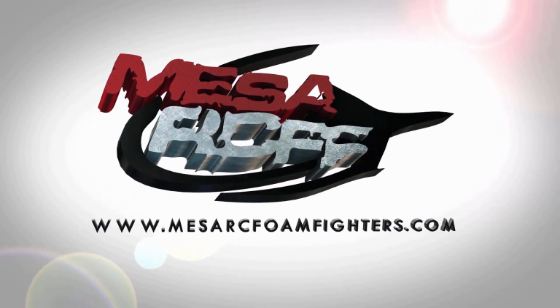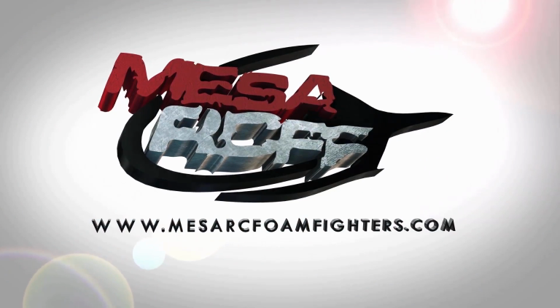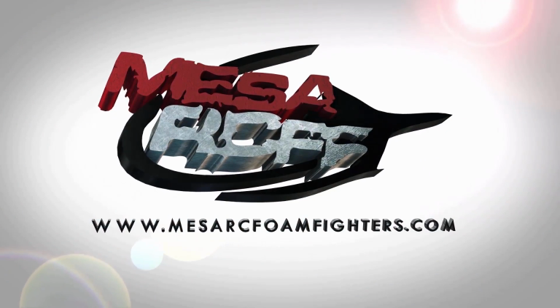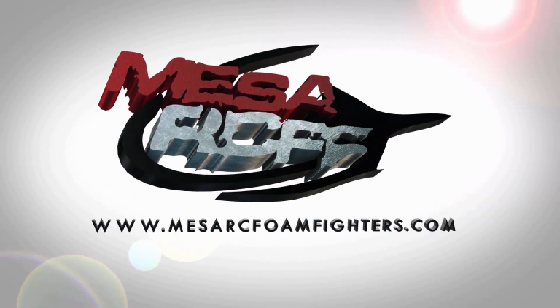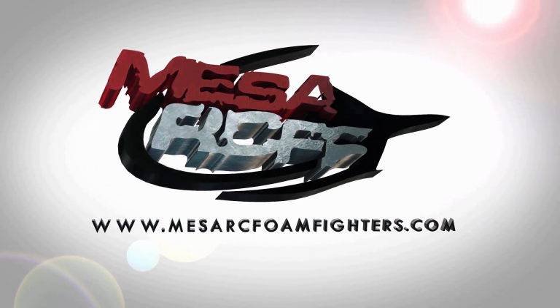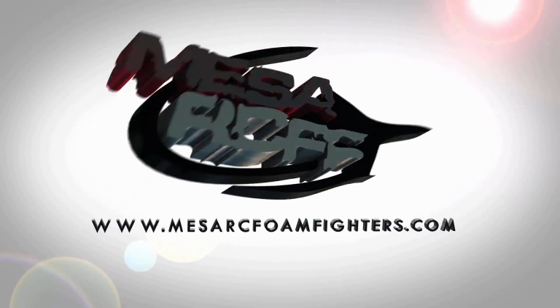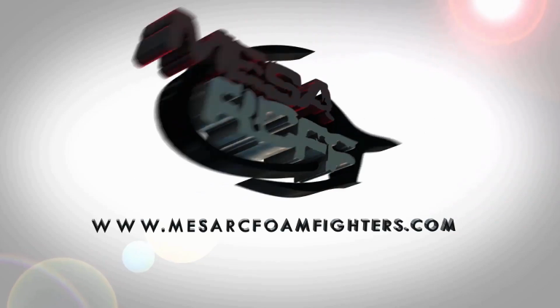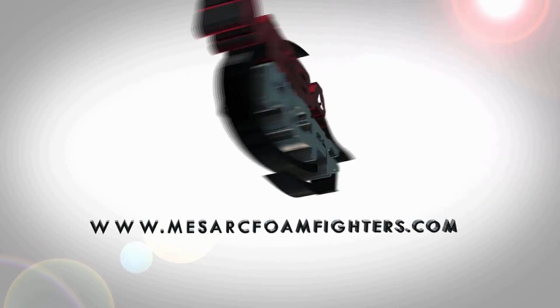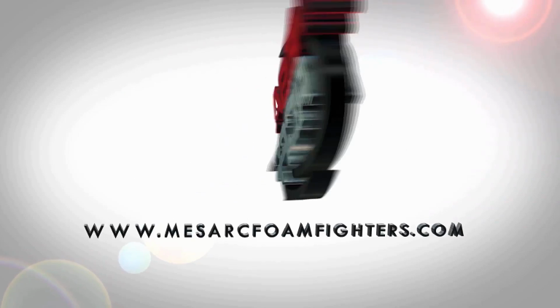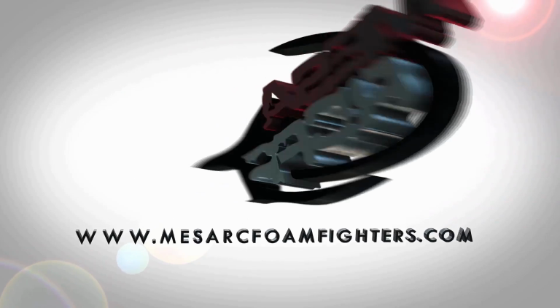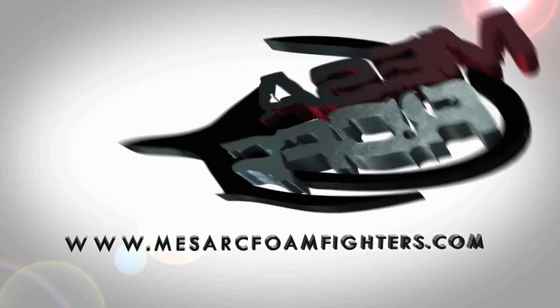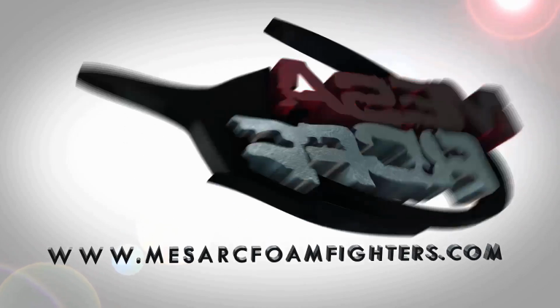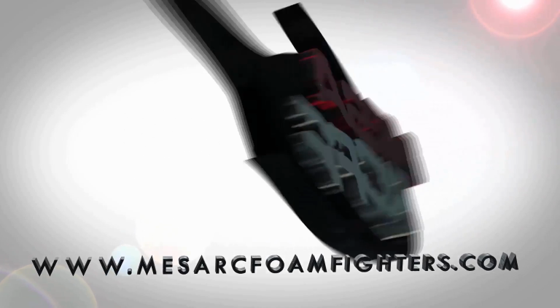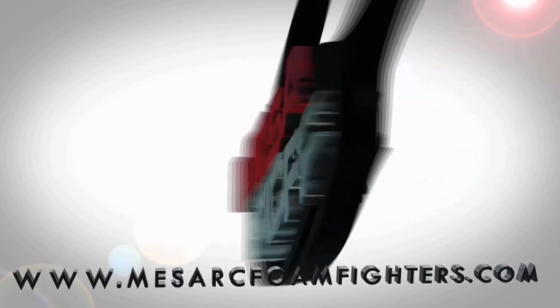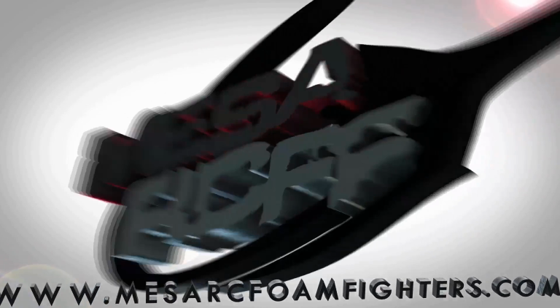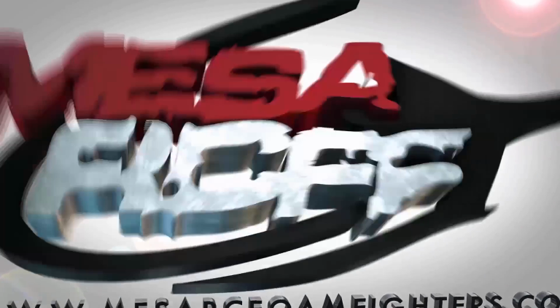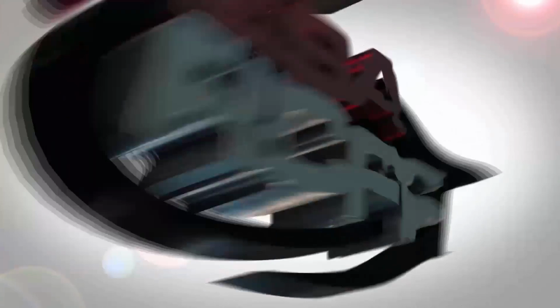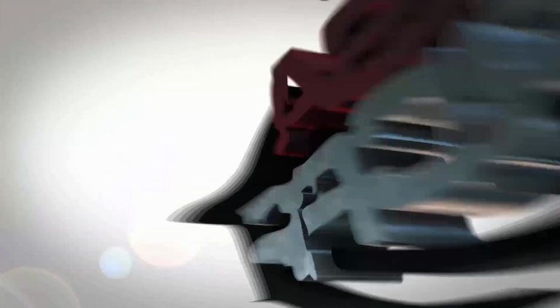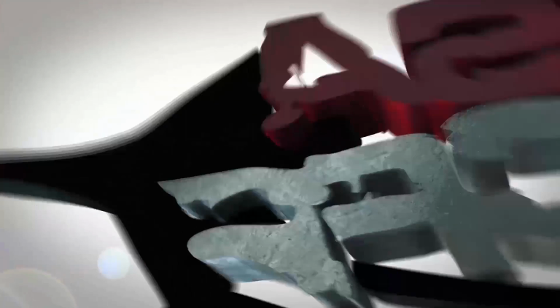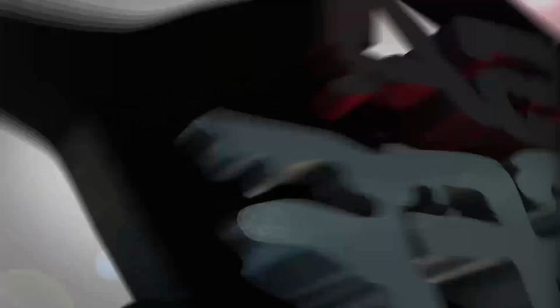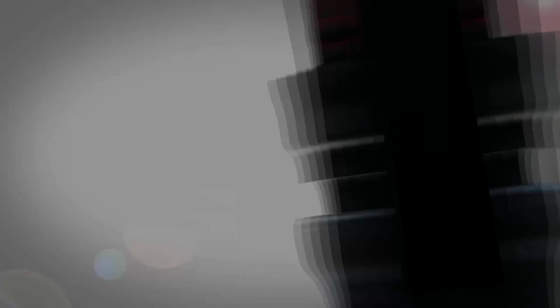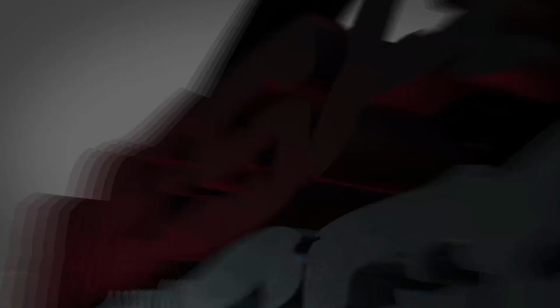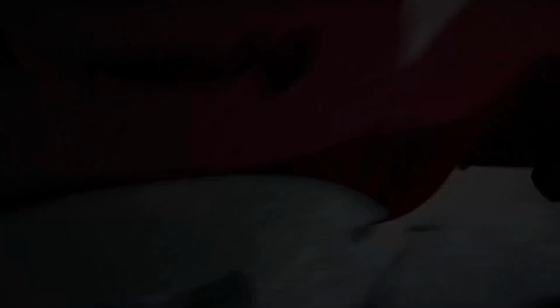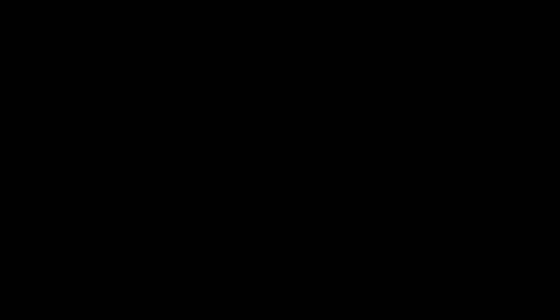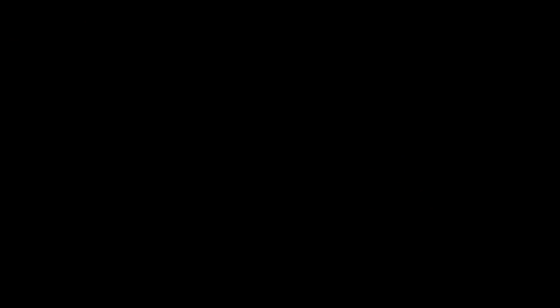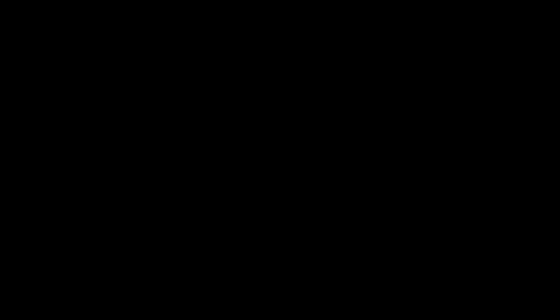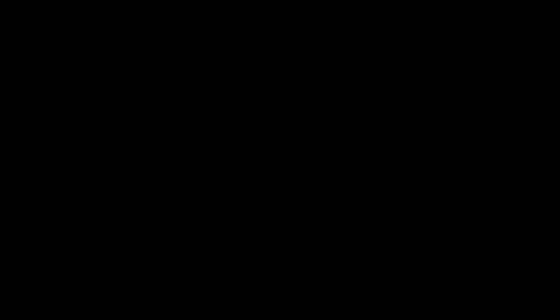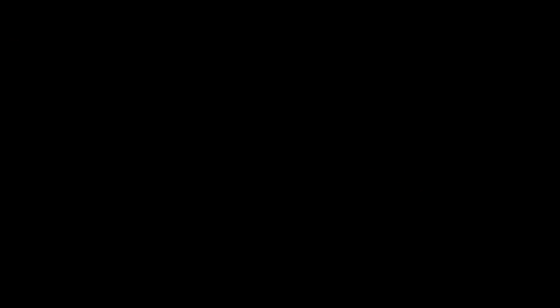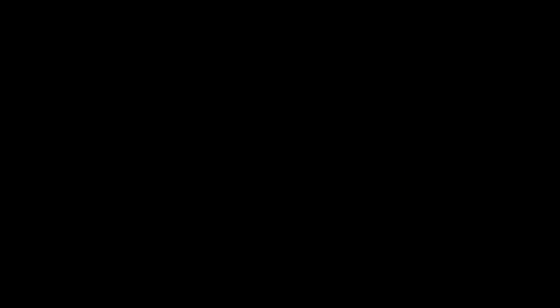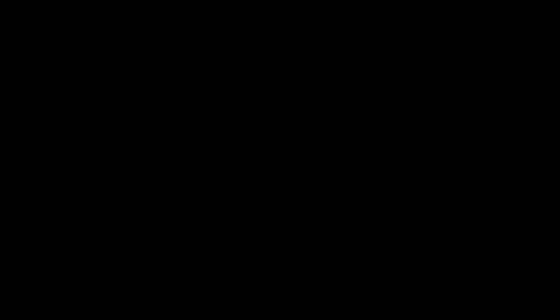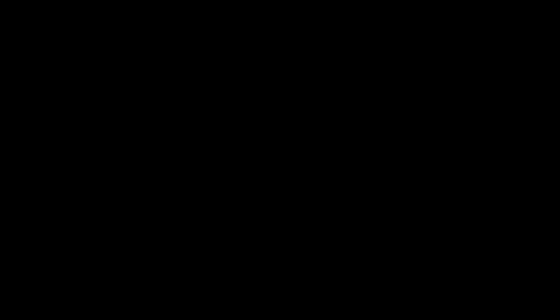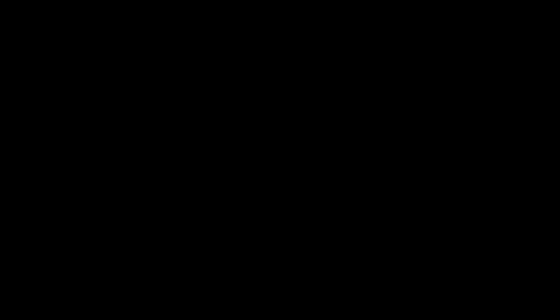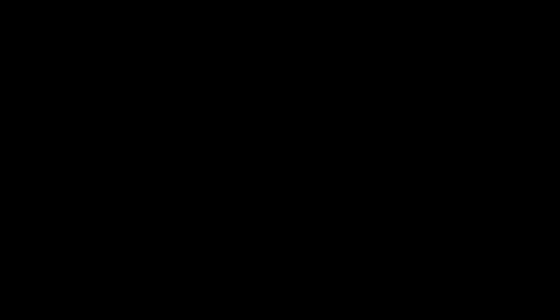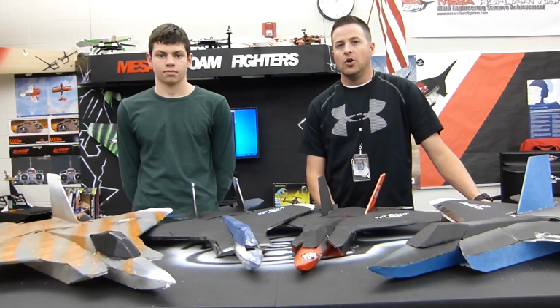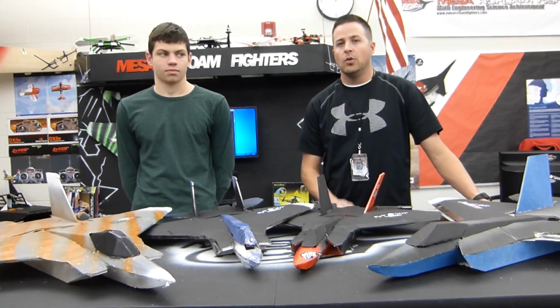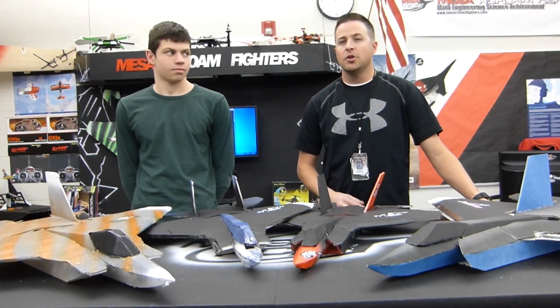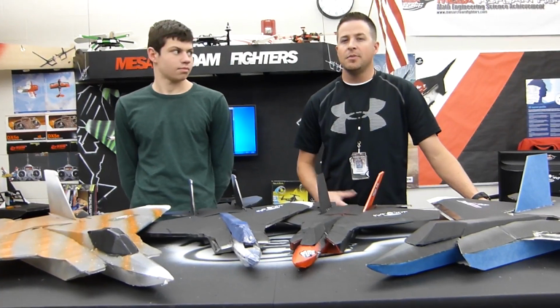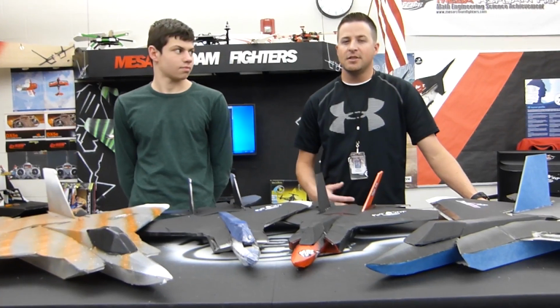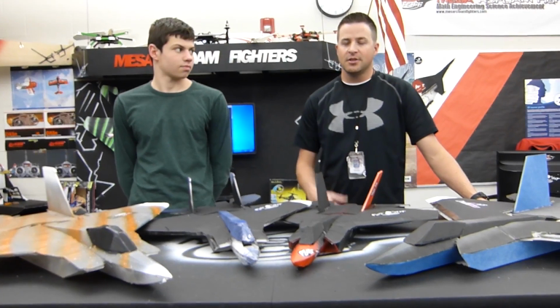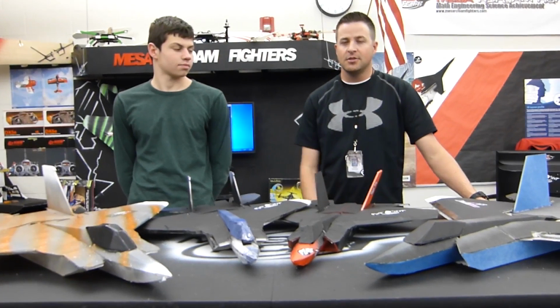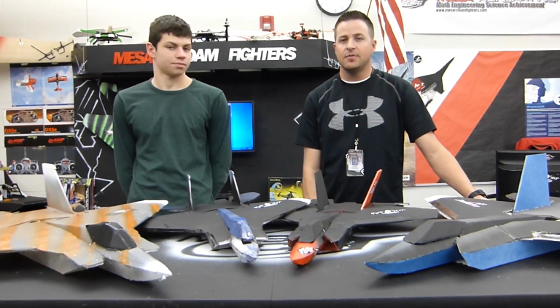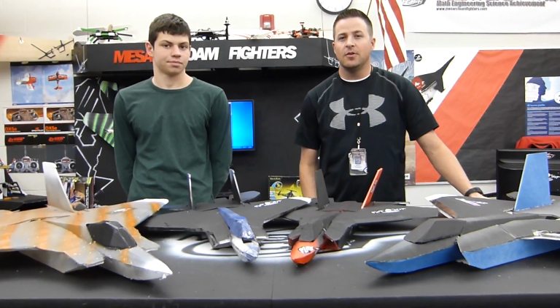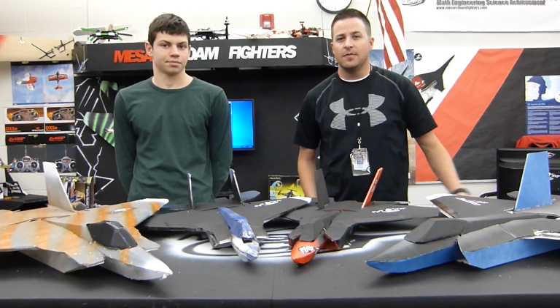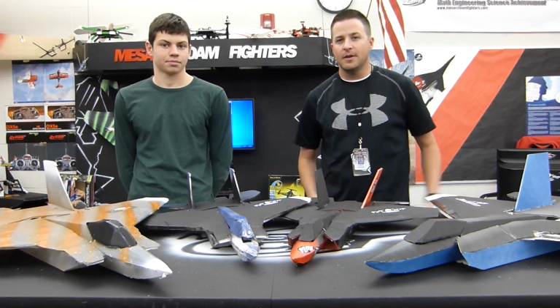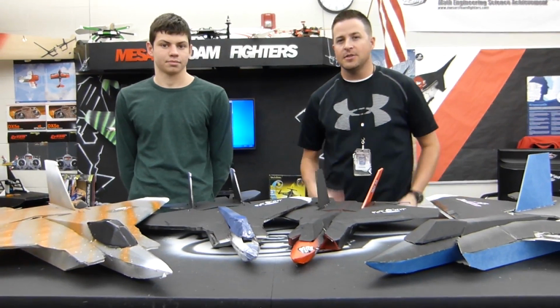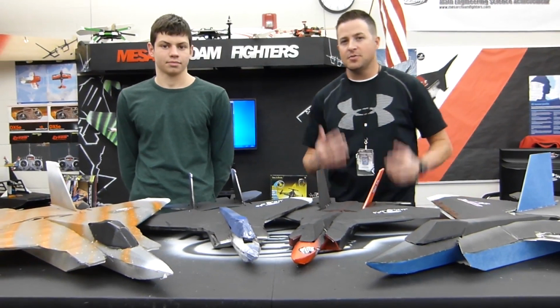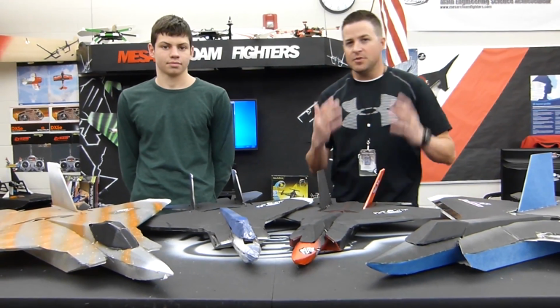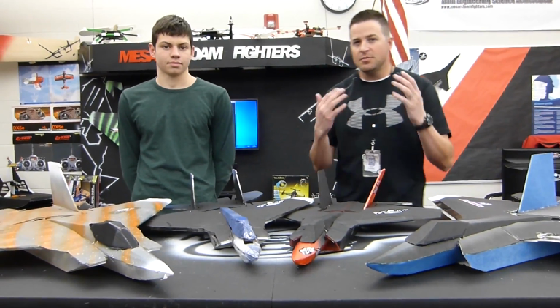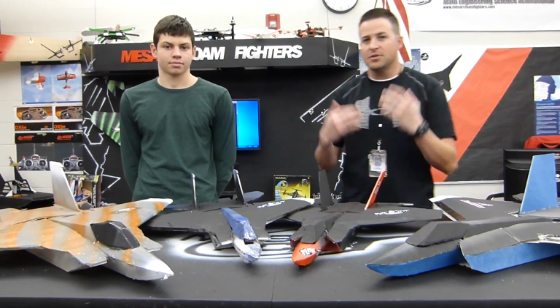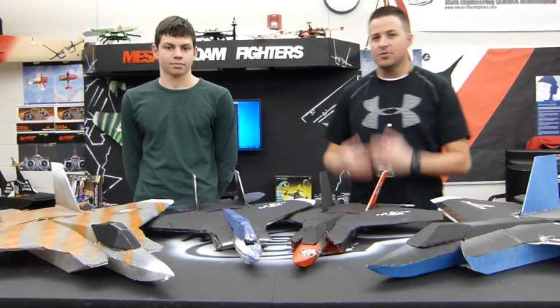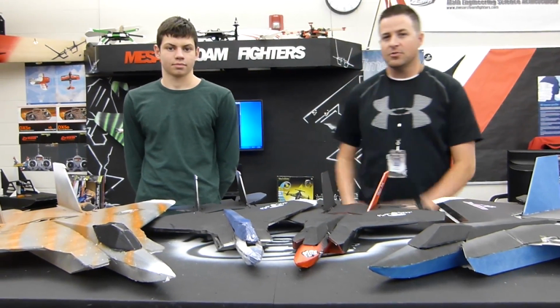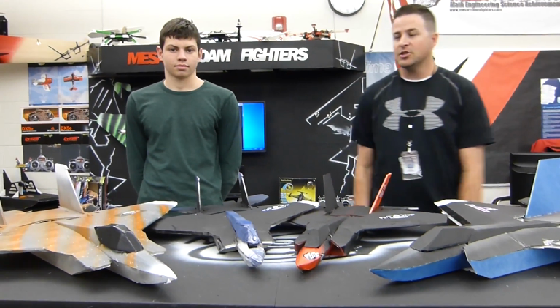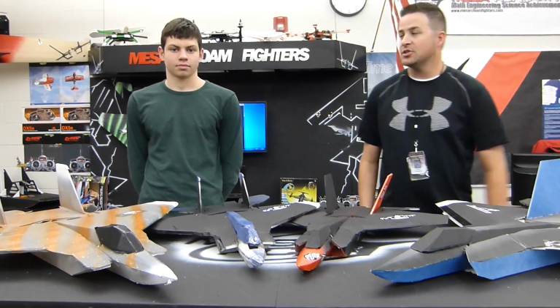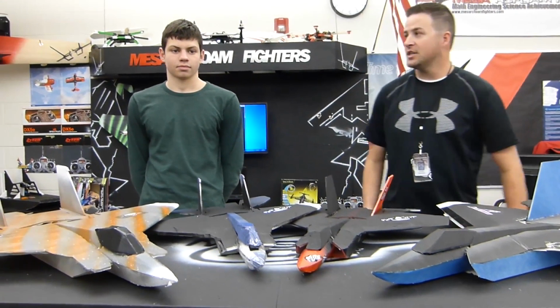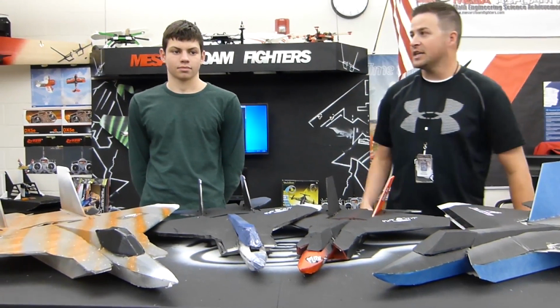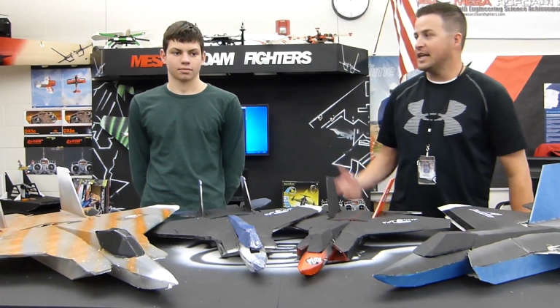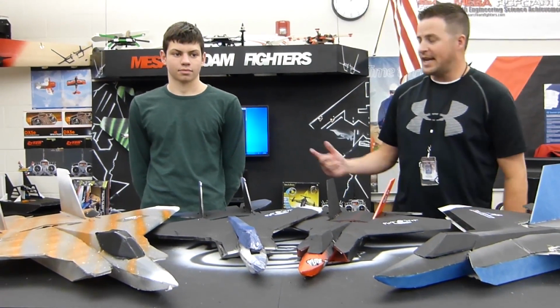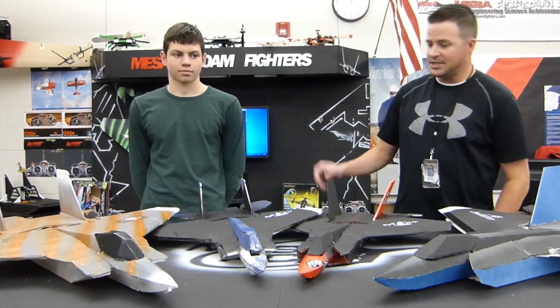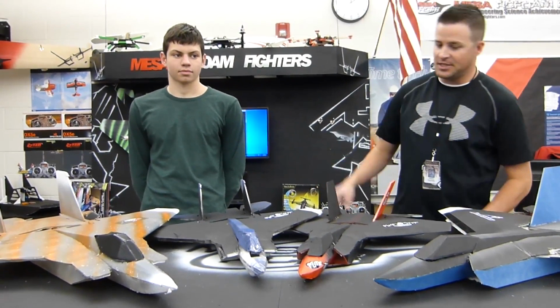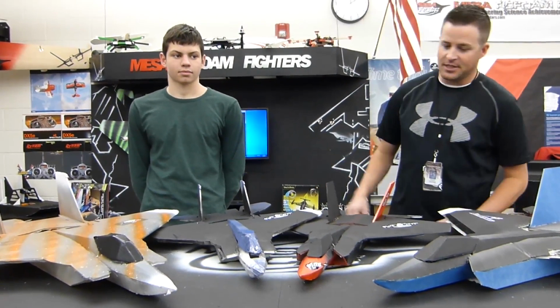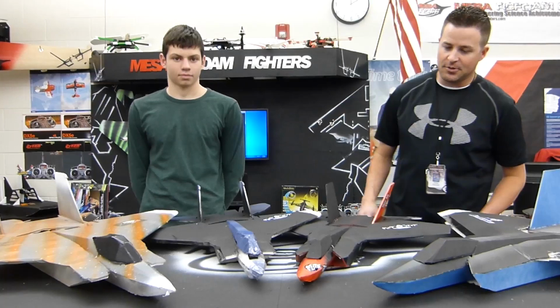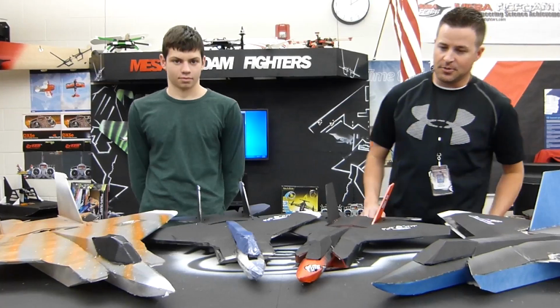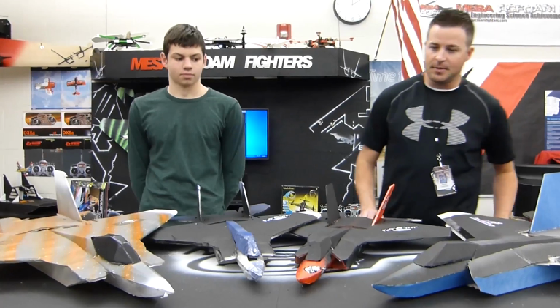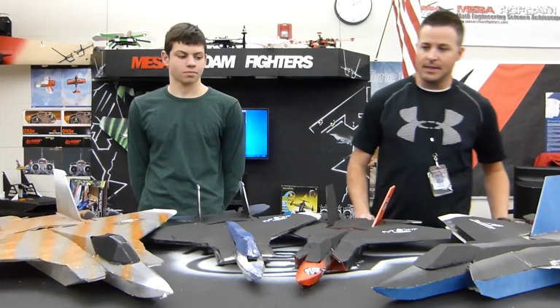All right, who's ready to fly? Welcome to Mace RC Foam Fires. This is me, Mr. Marshall. I got Ashton here with me.